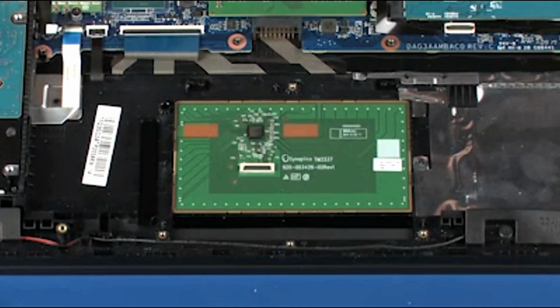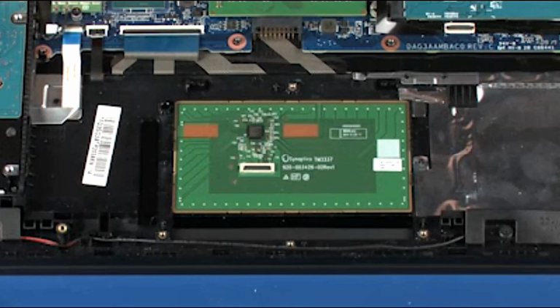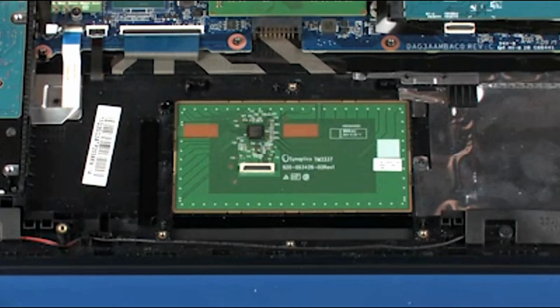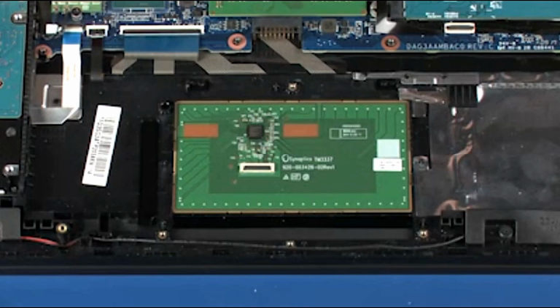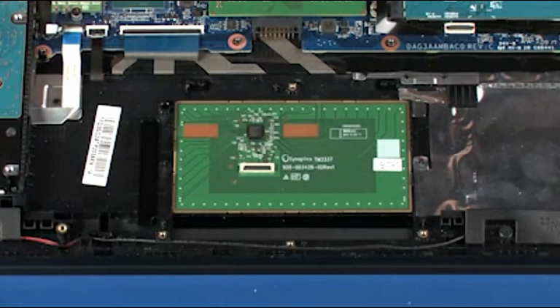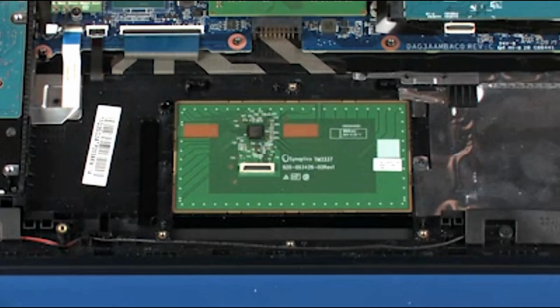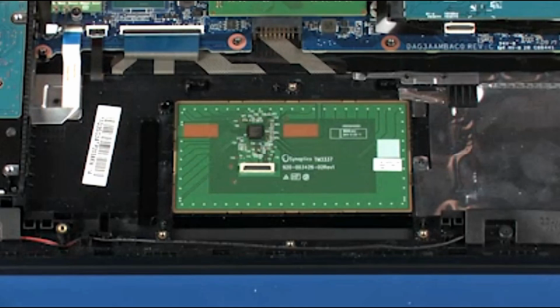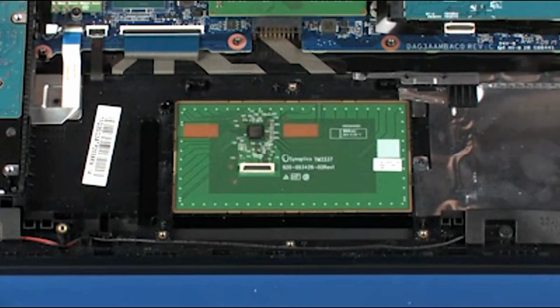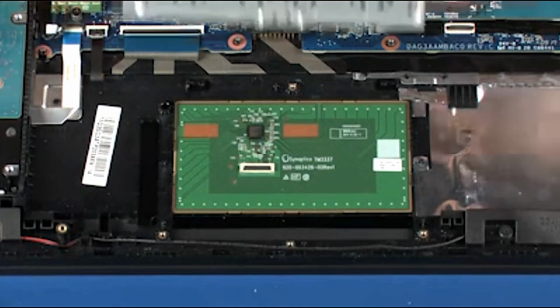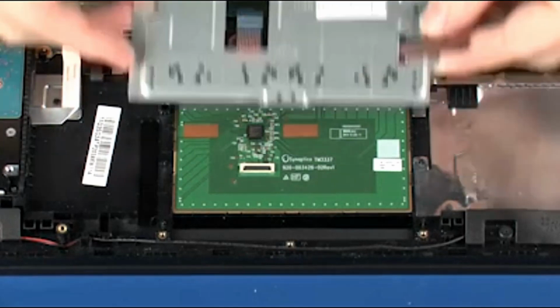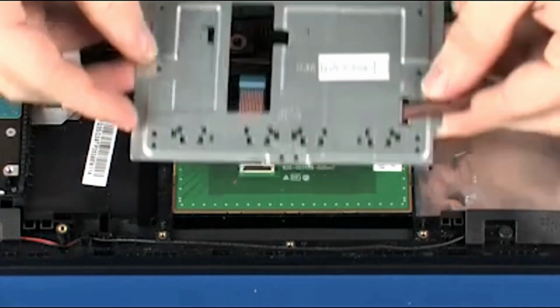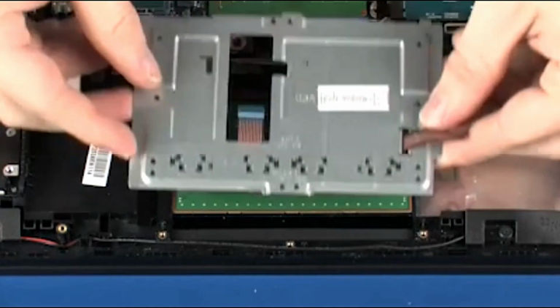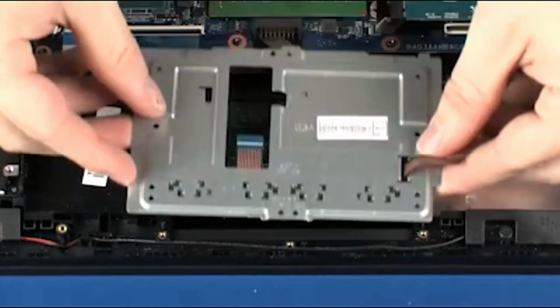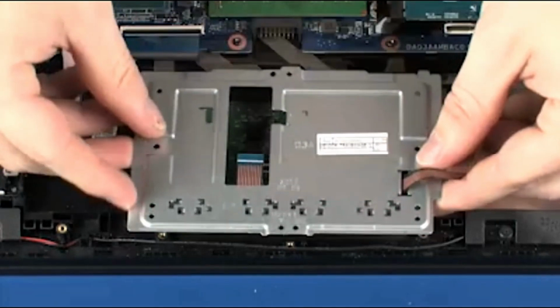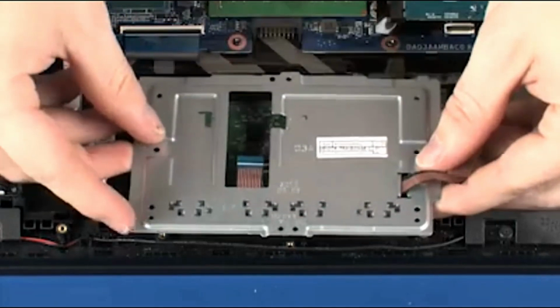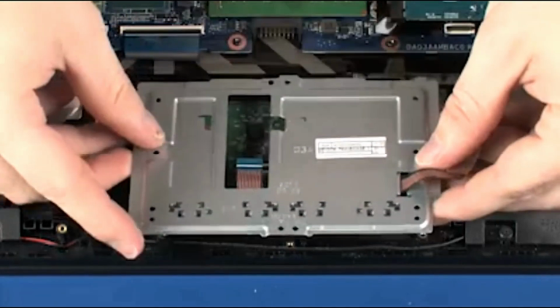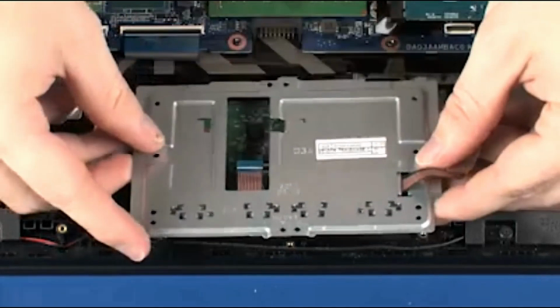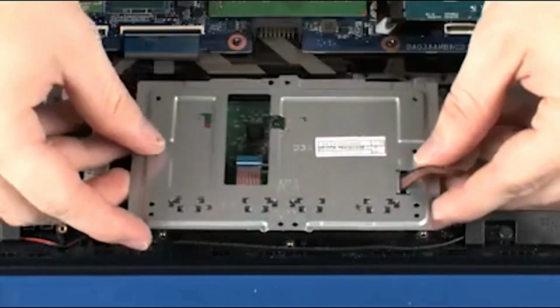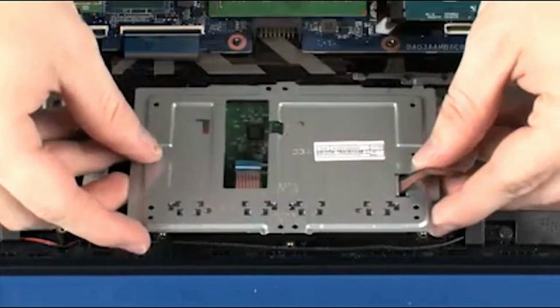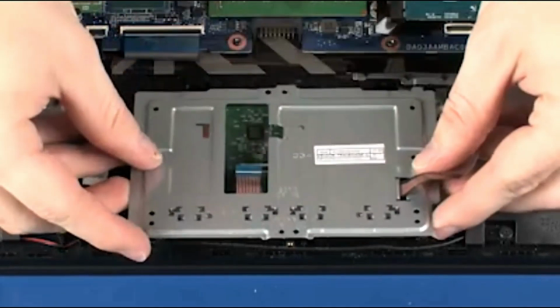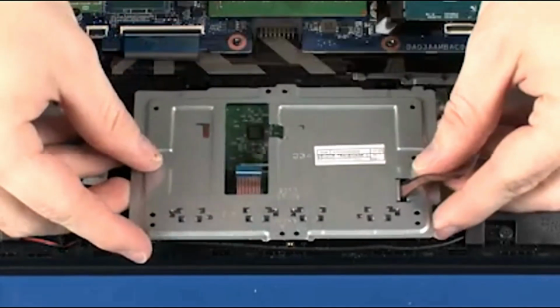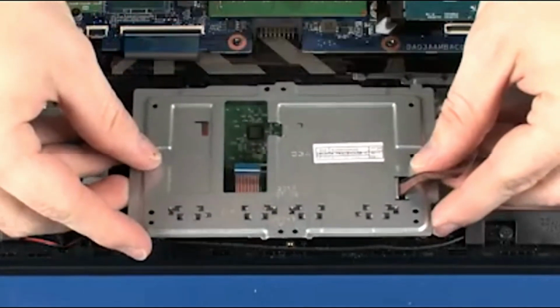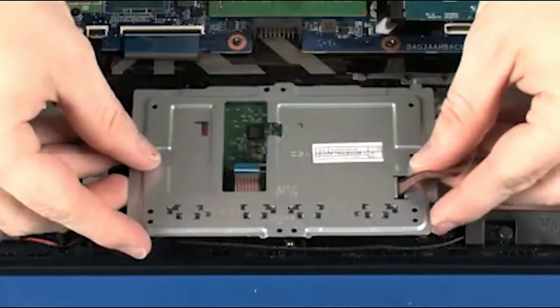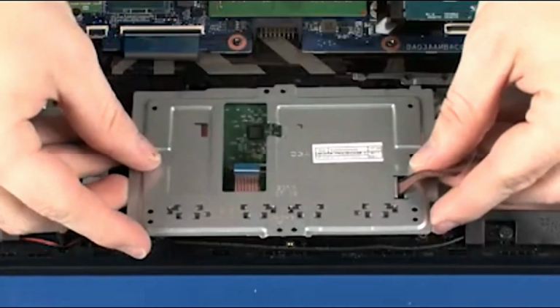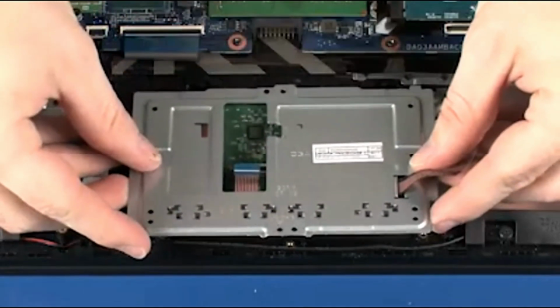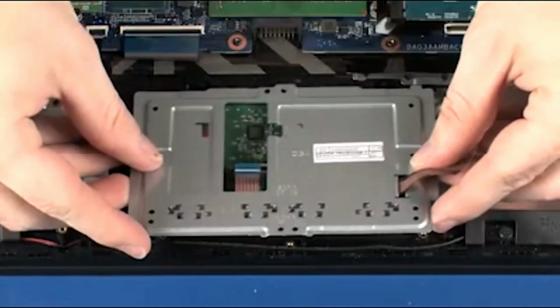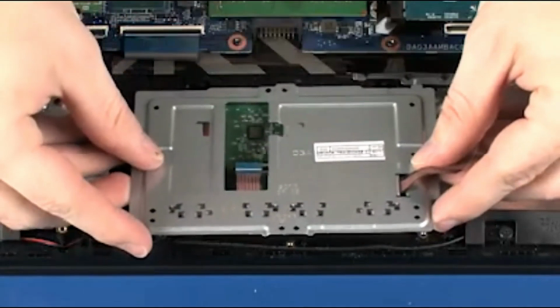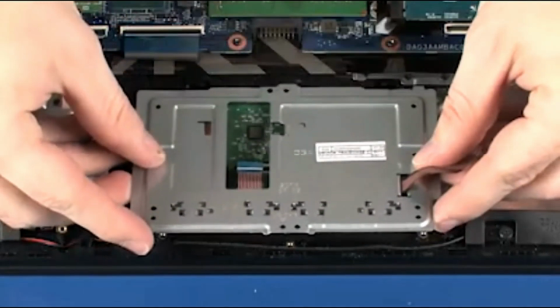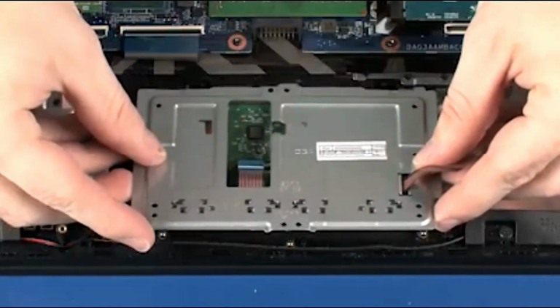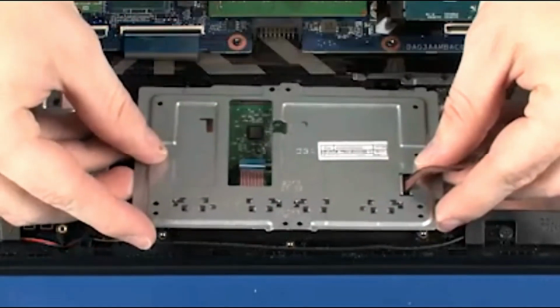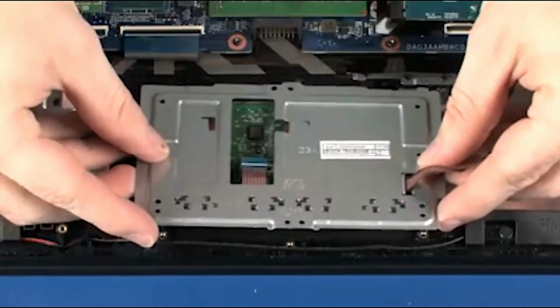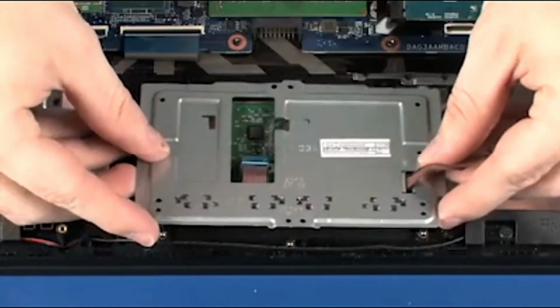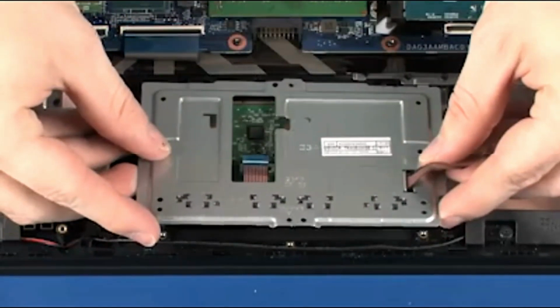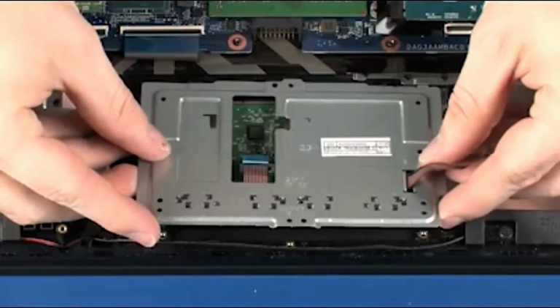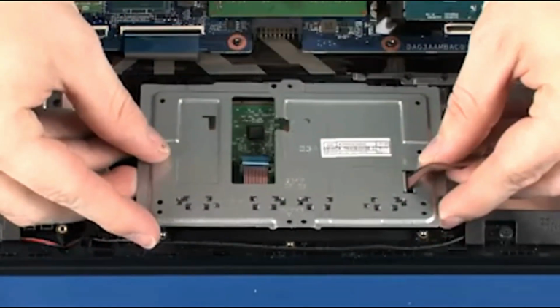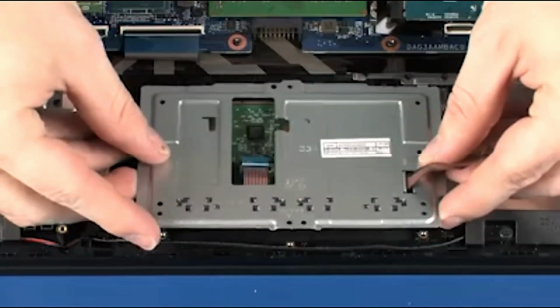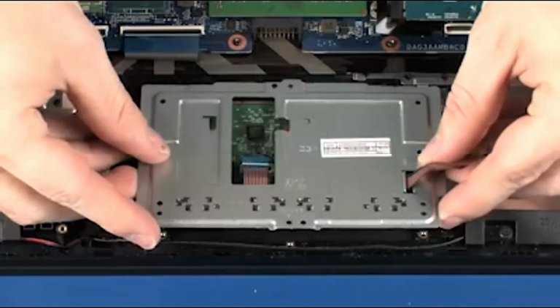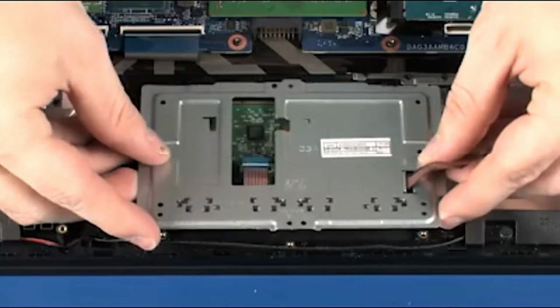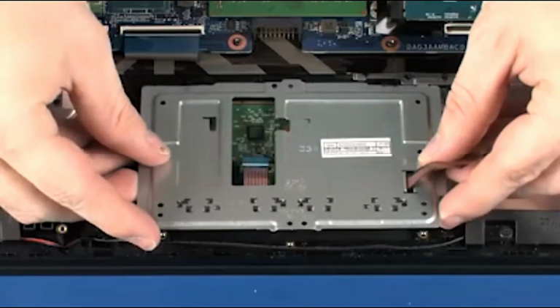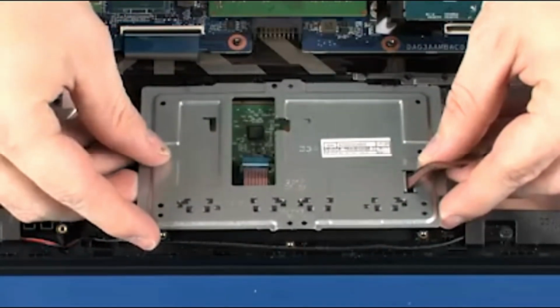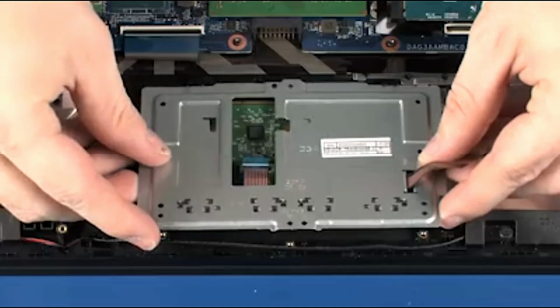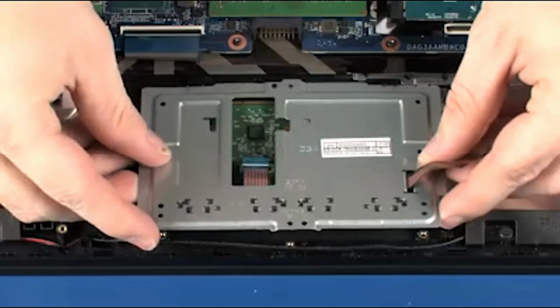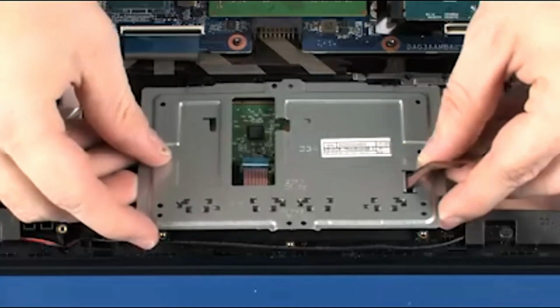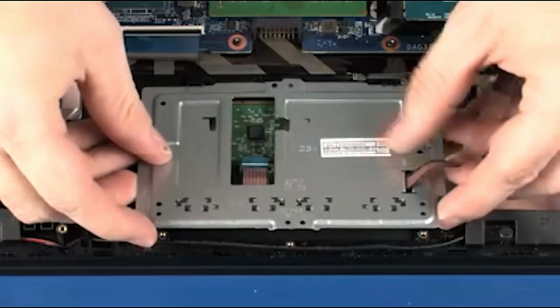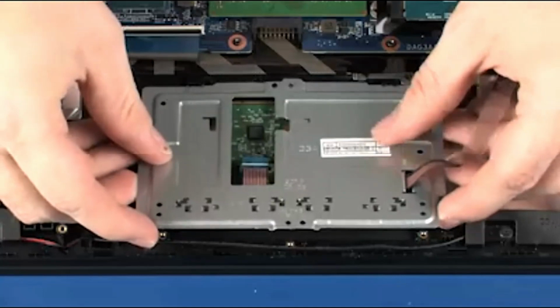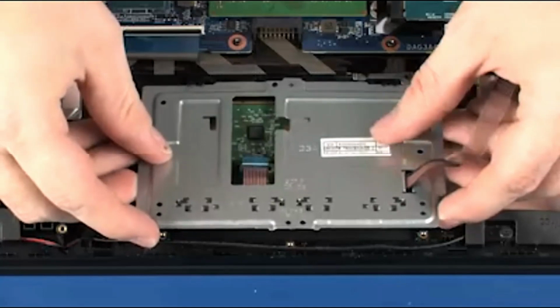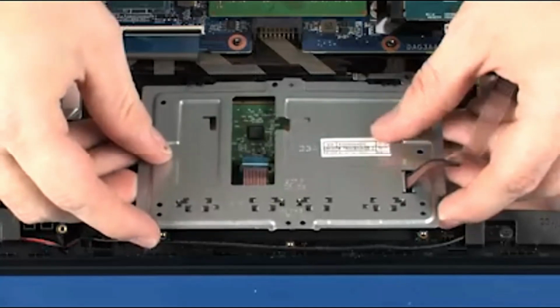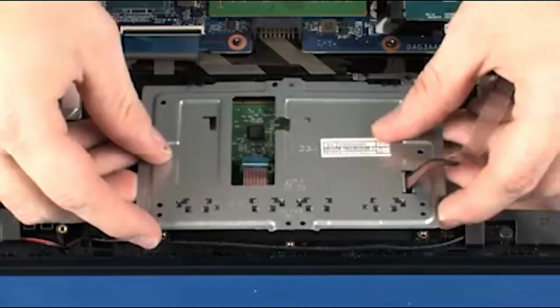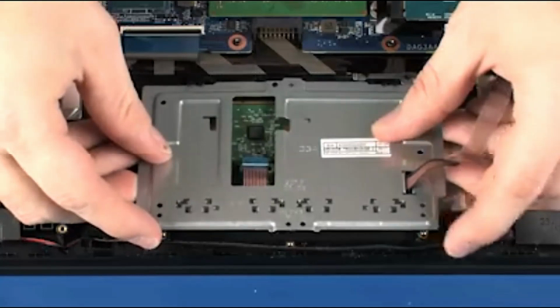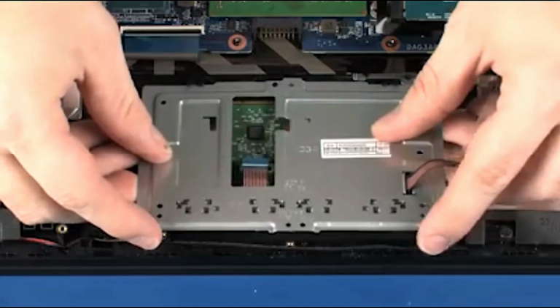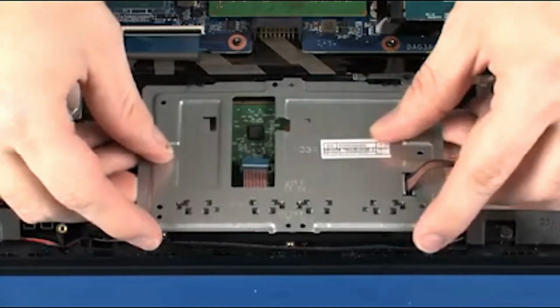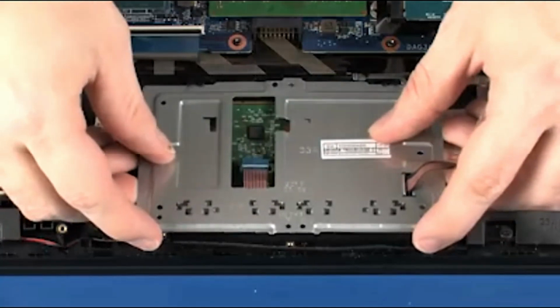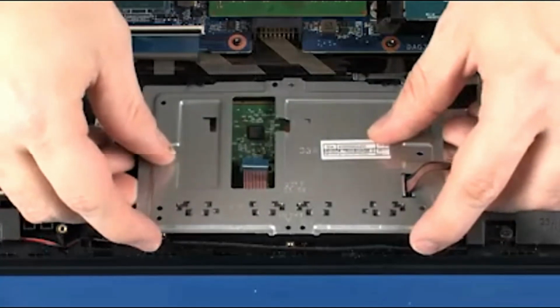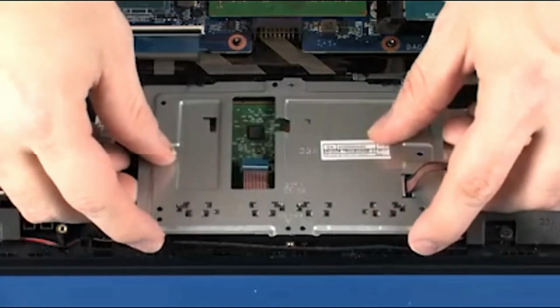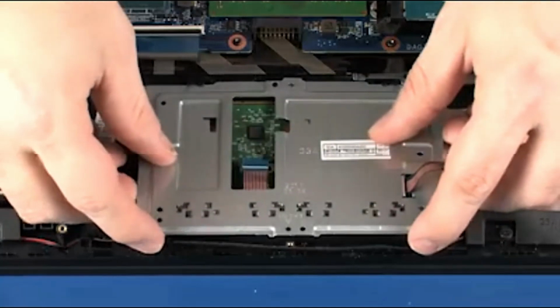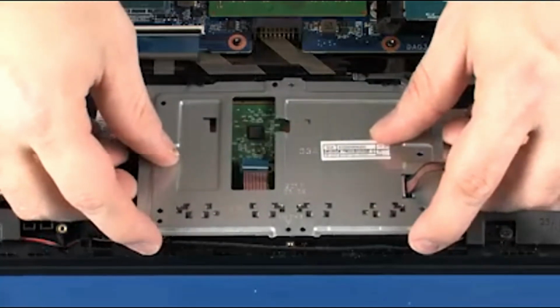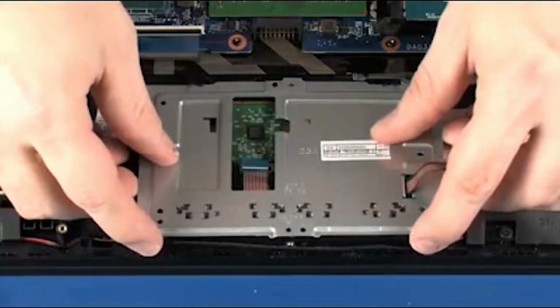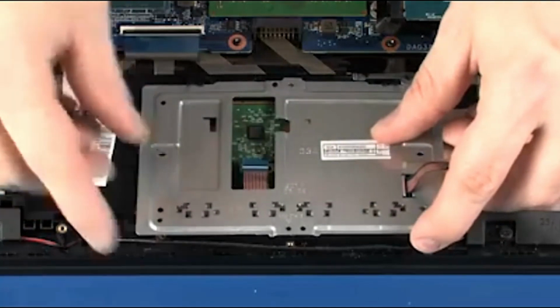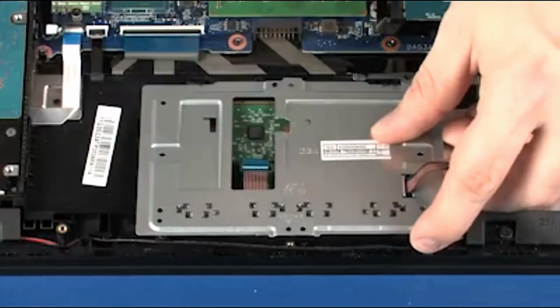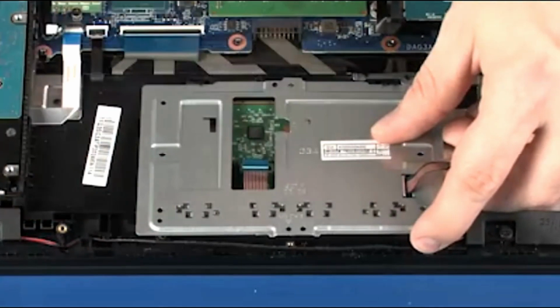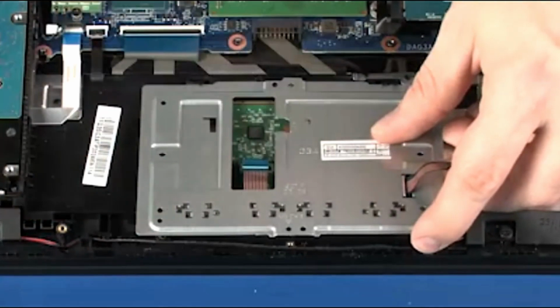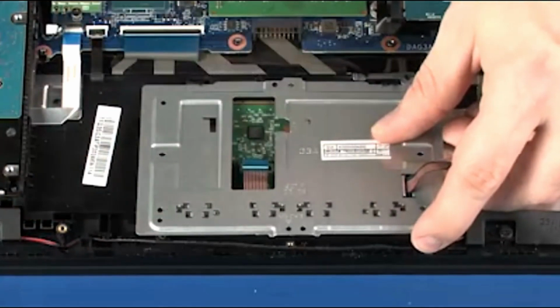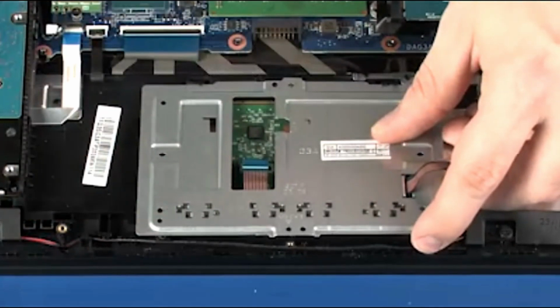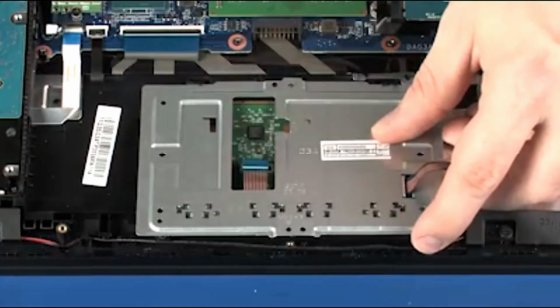Replacement. Toe the rear edge of the touchpad button board under the tabs and cut out on the top cover and lower it into position.